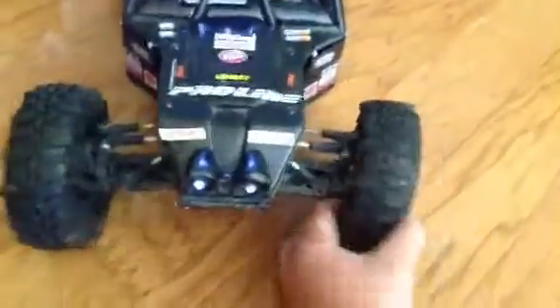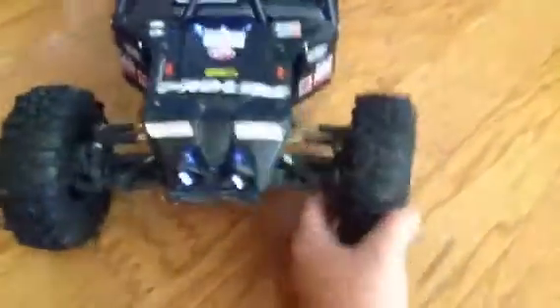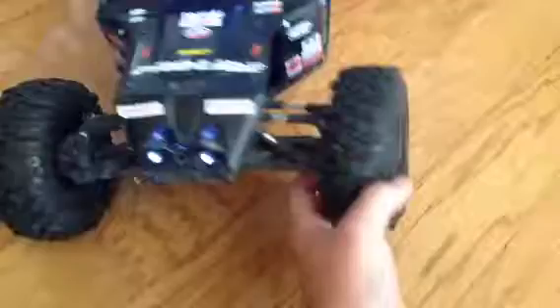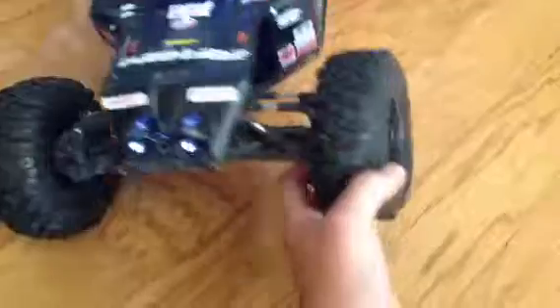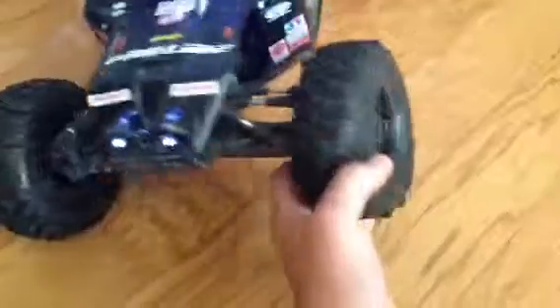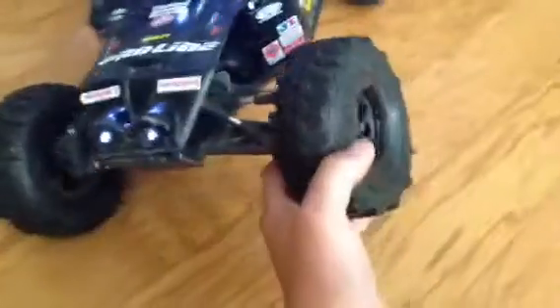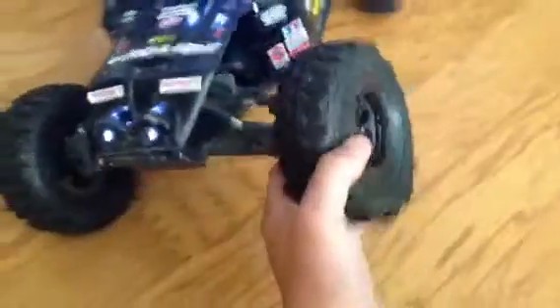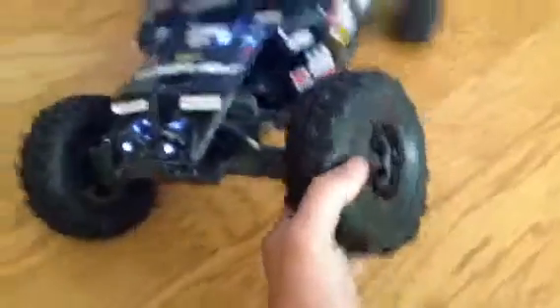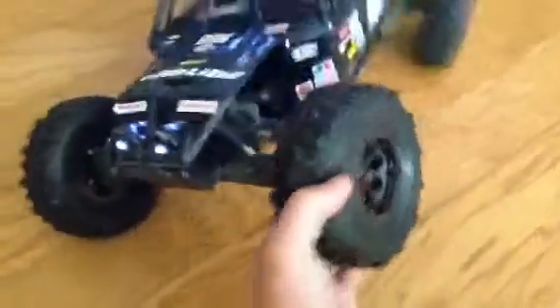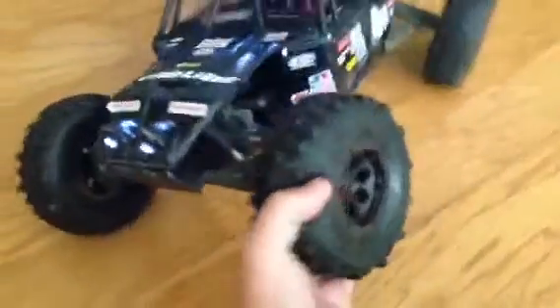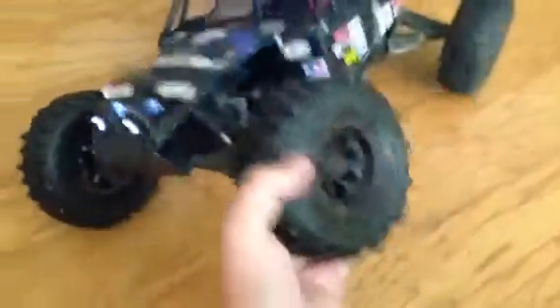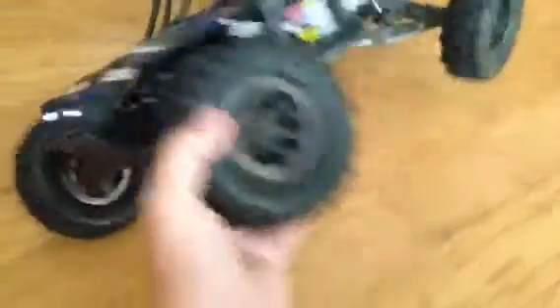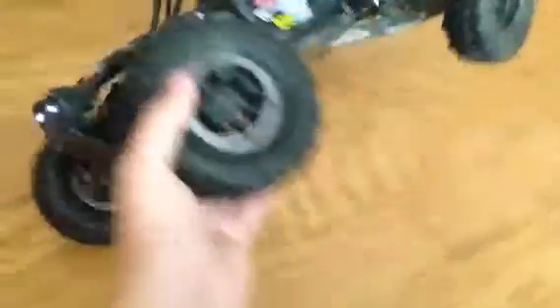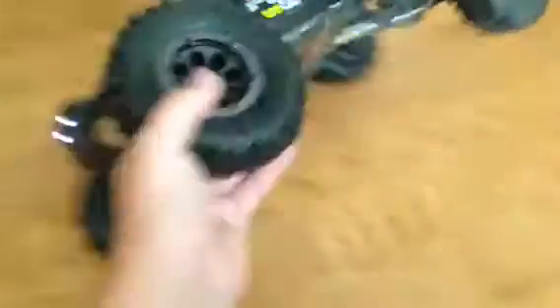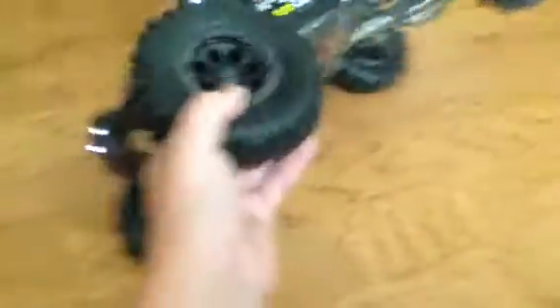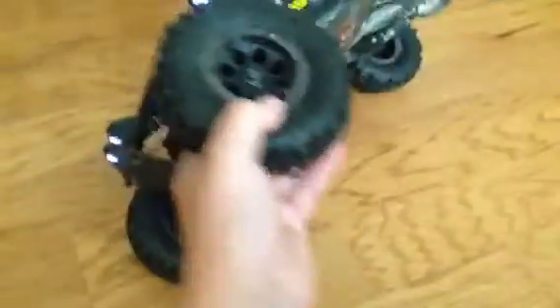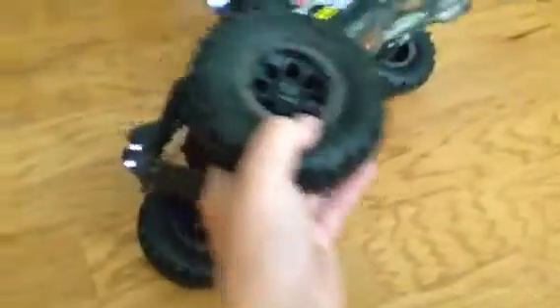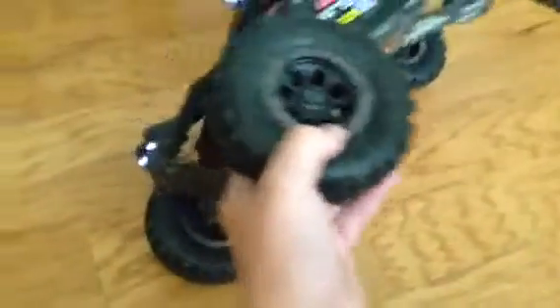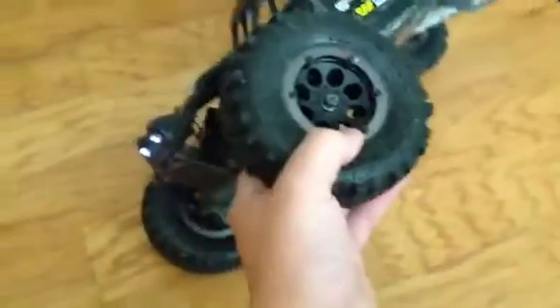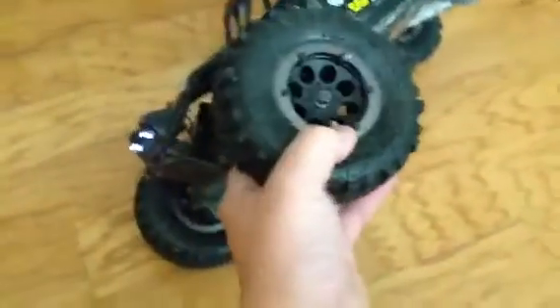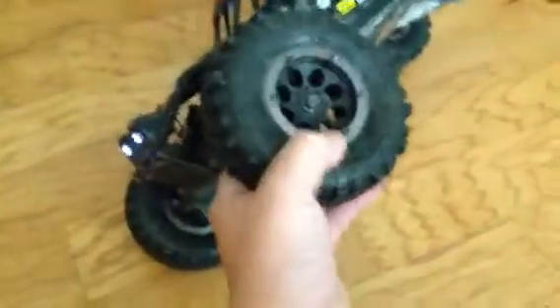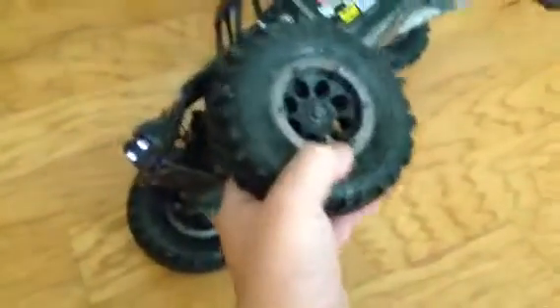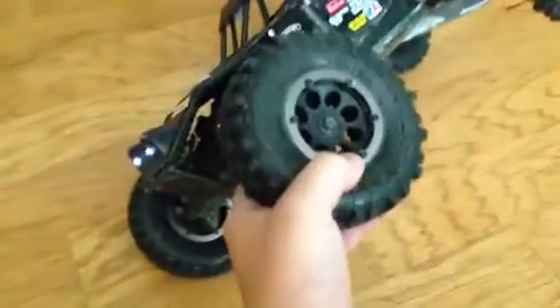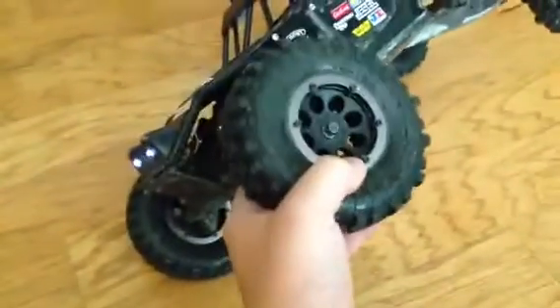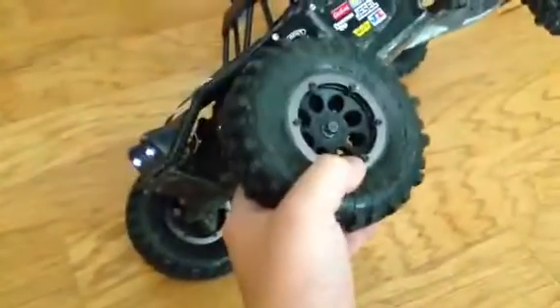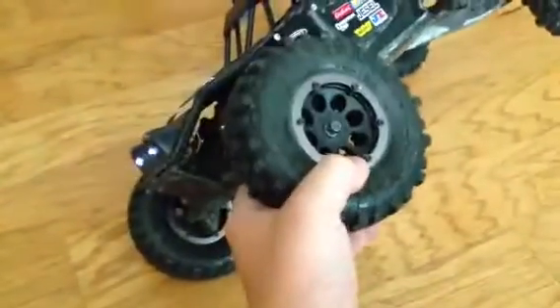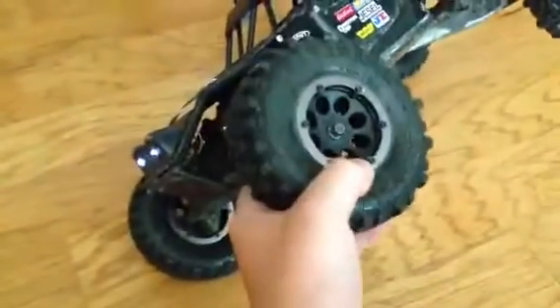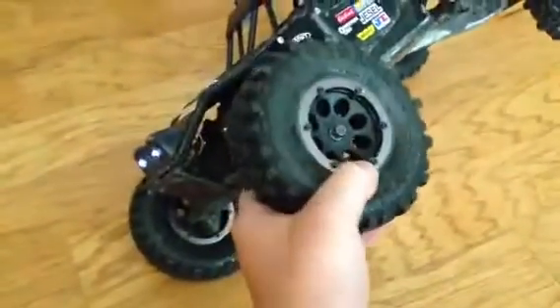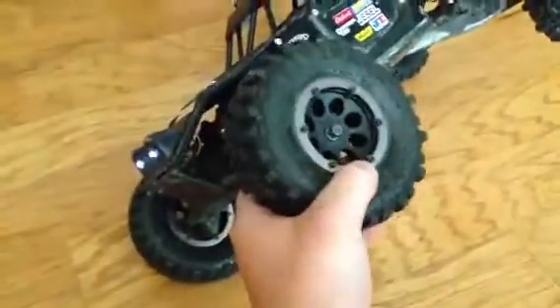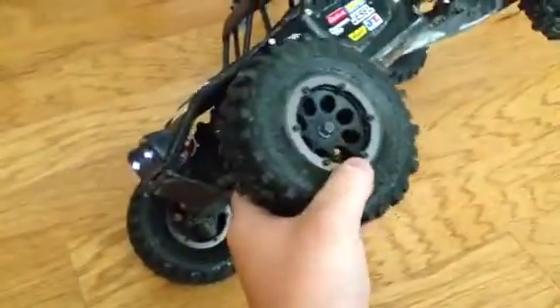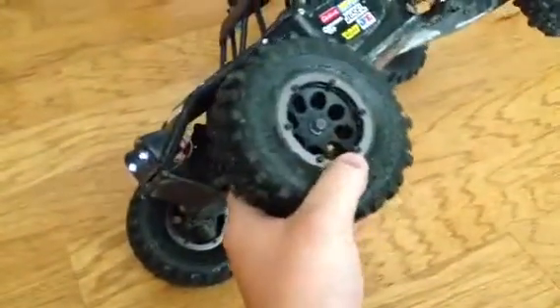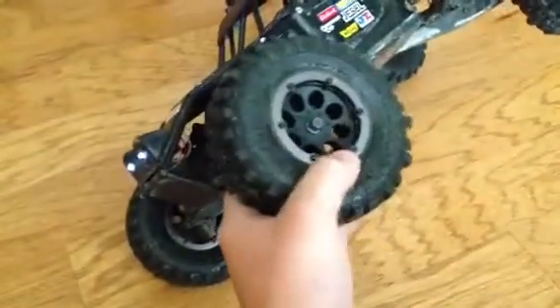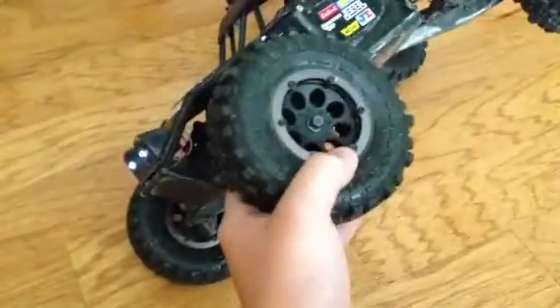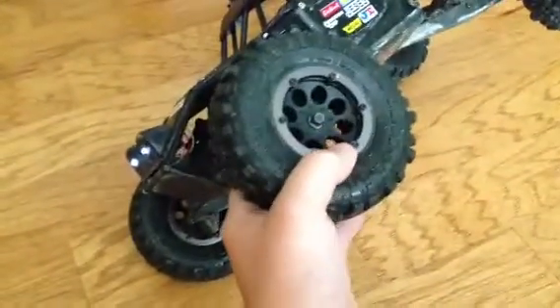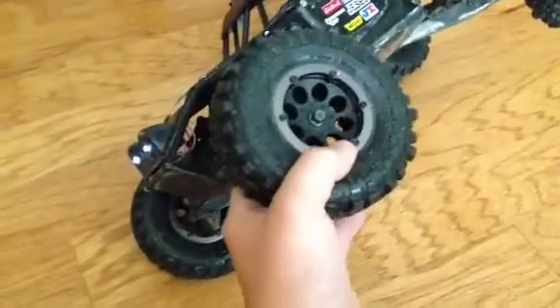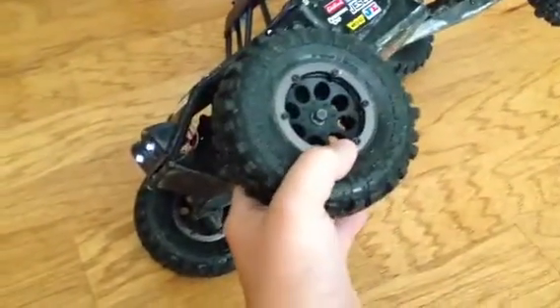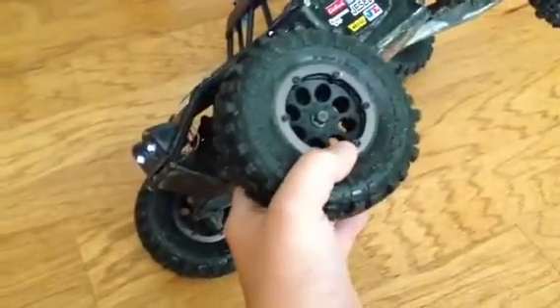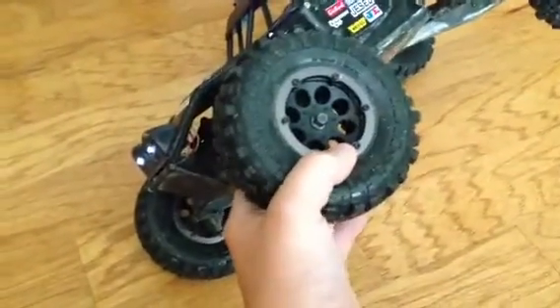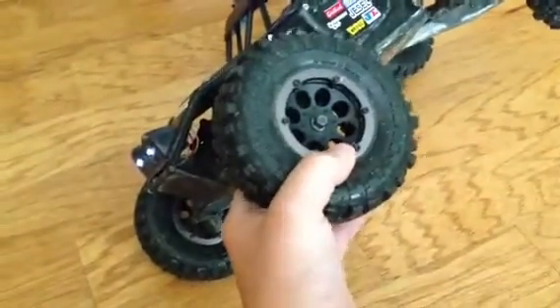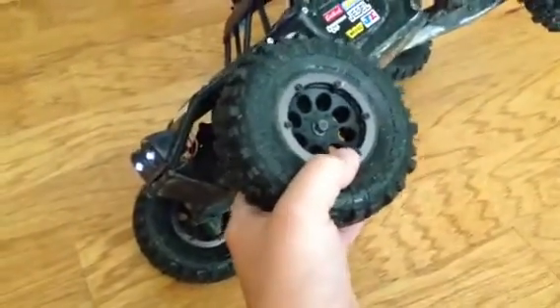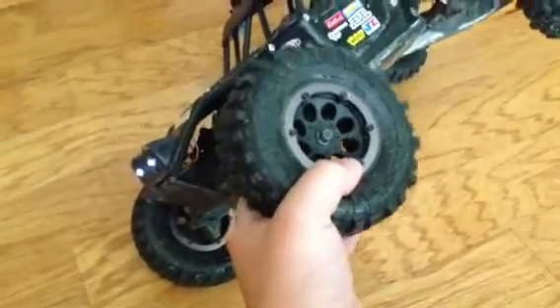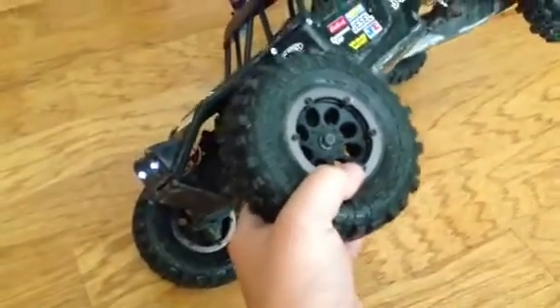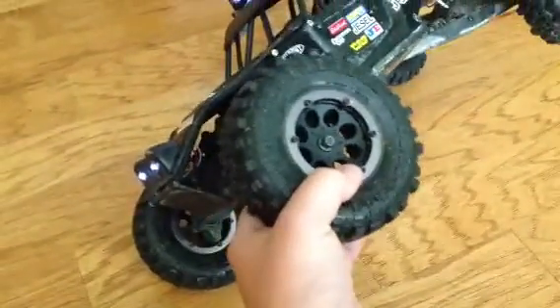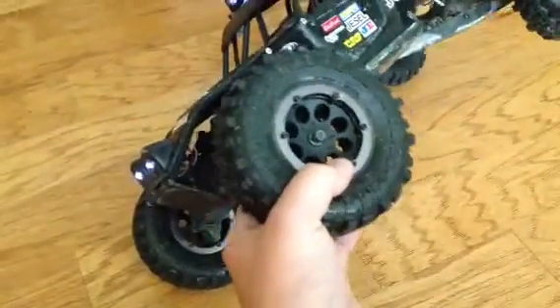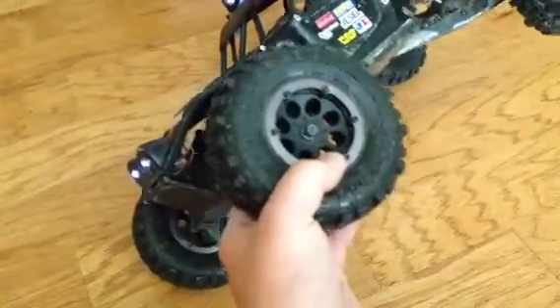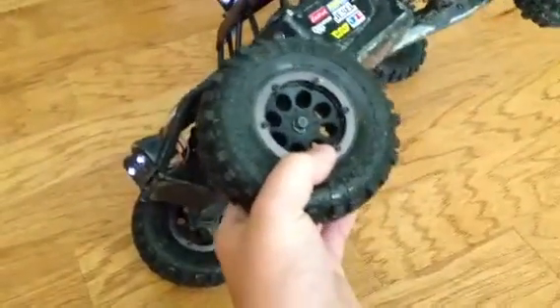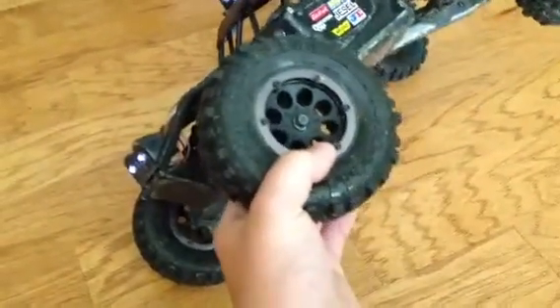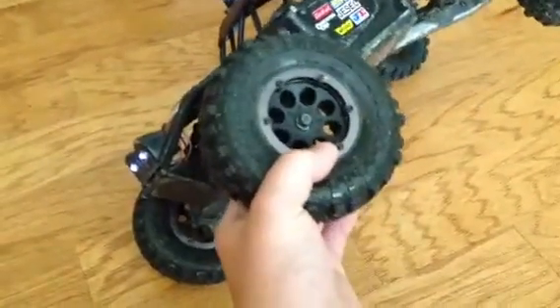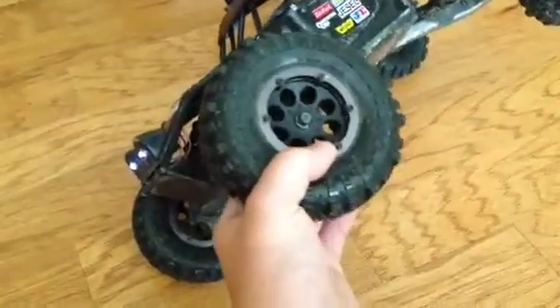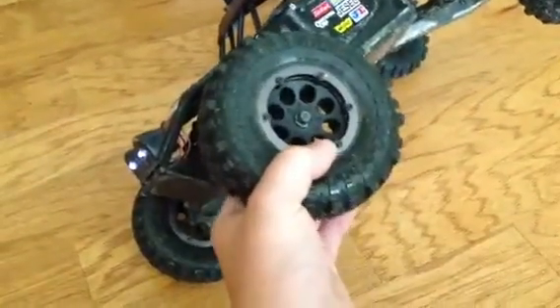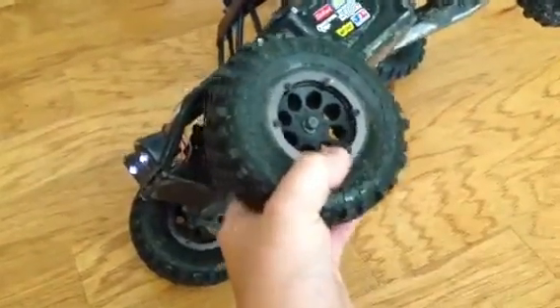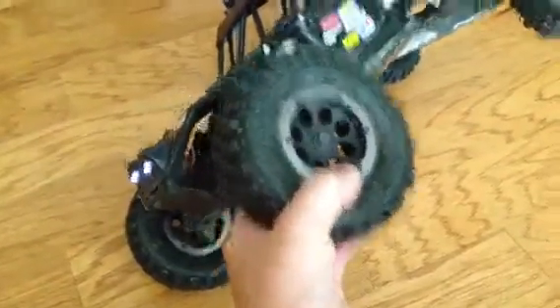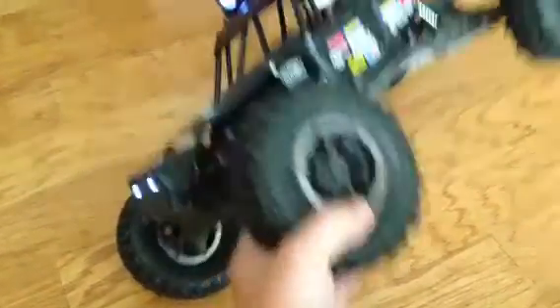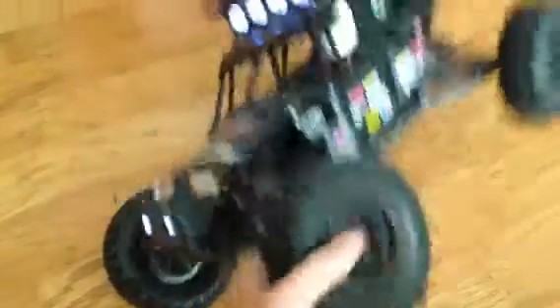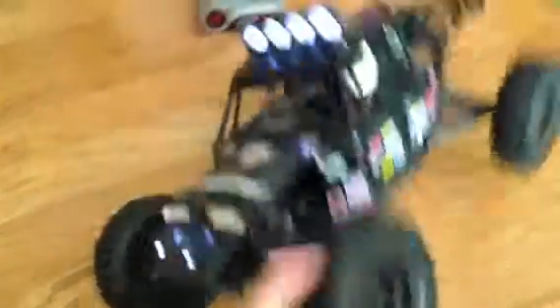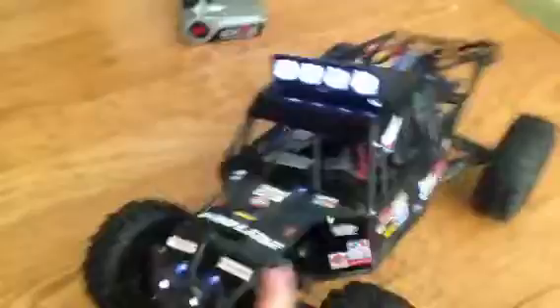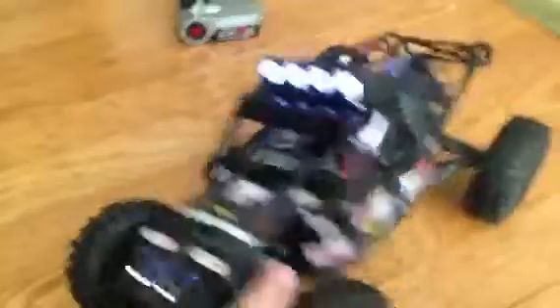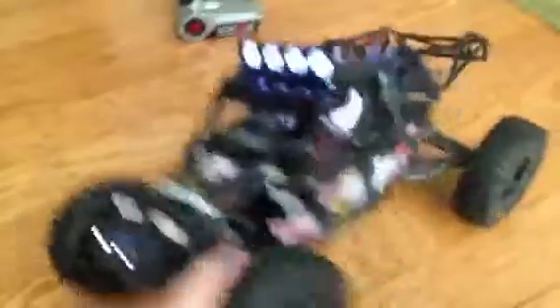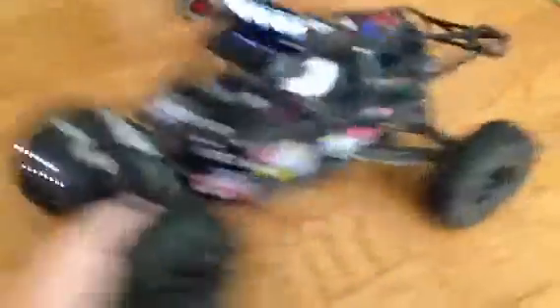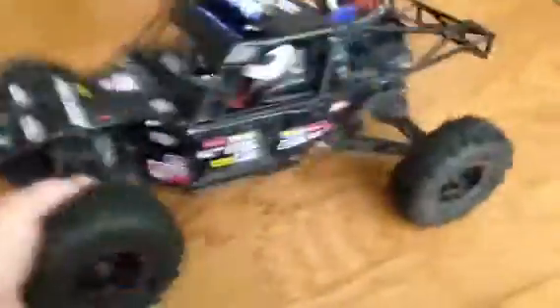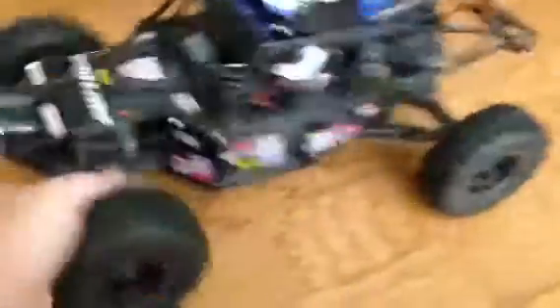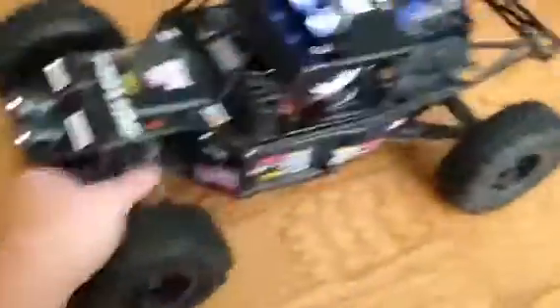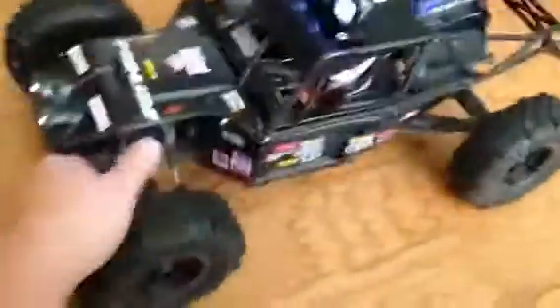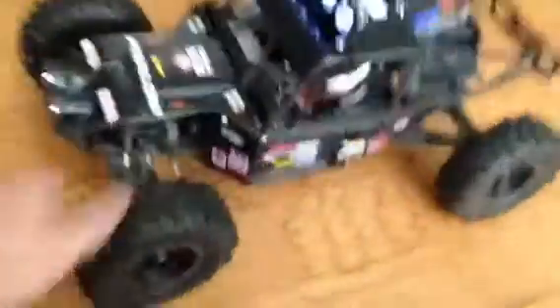Here's my super swampers, and I put the Axial beadlocks on it, which looks pretty sick. I like it.